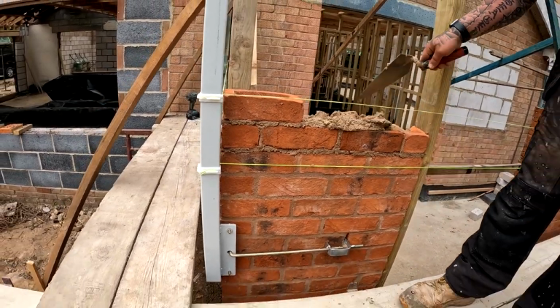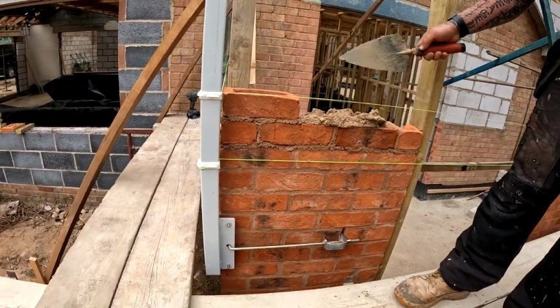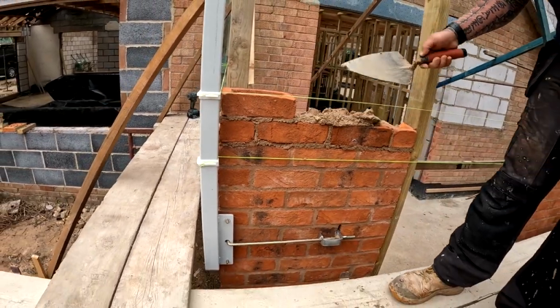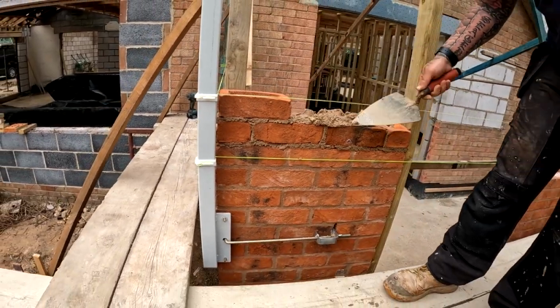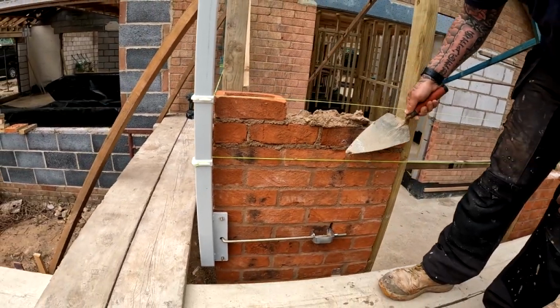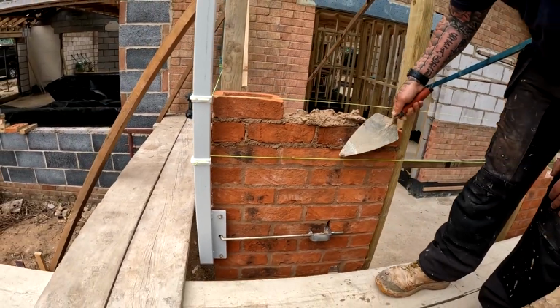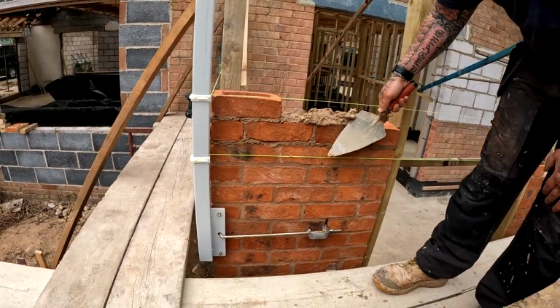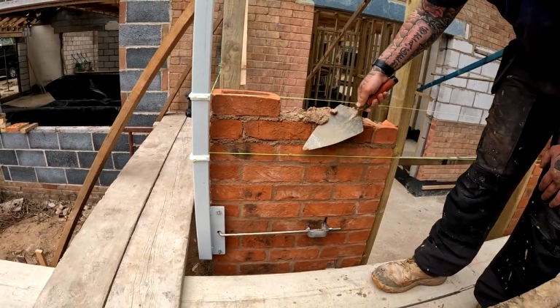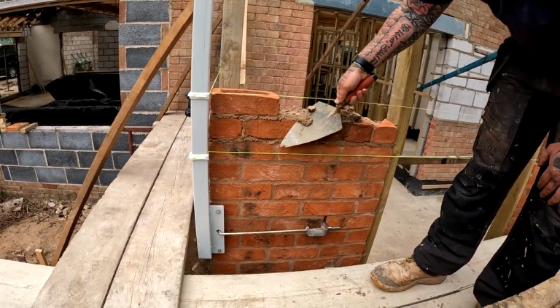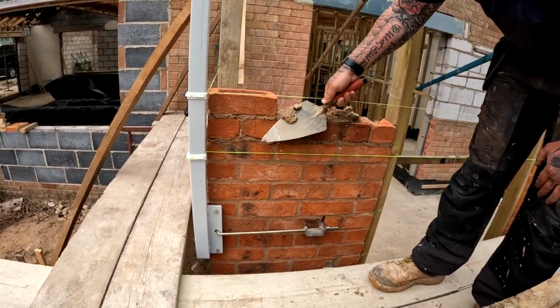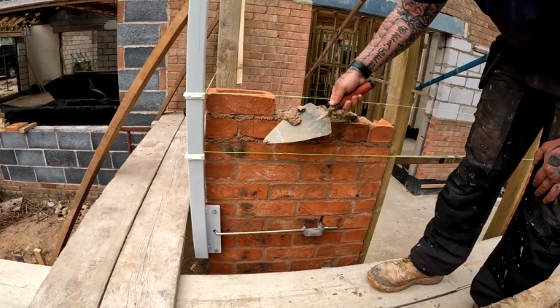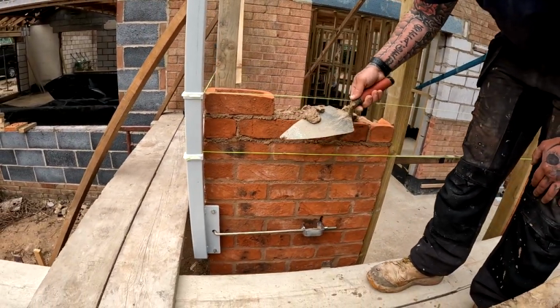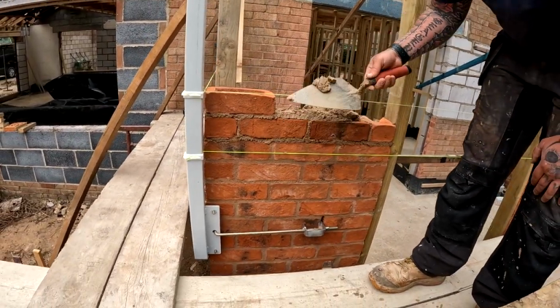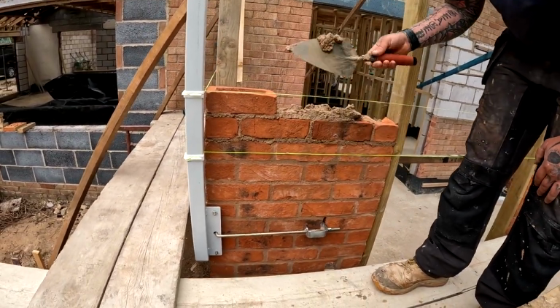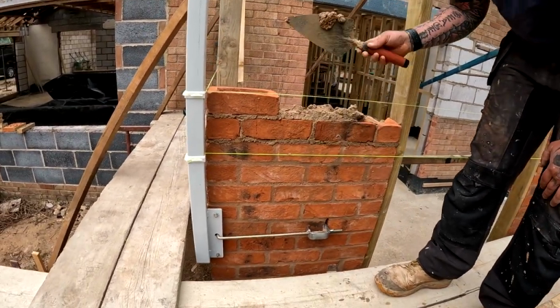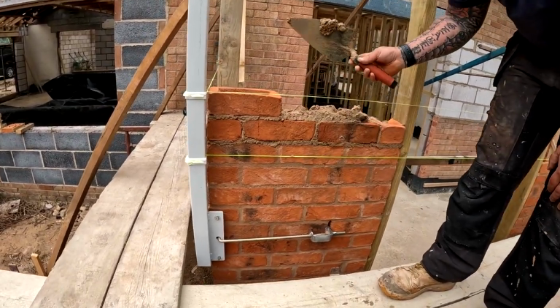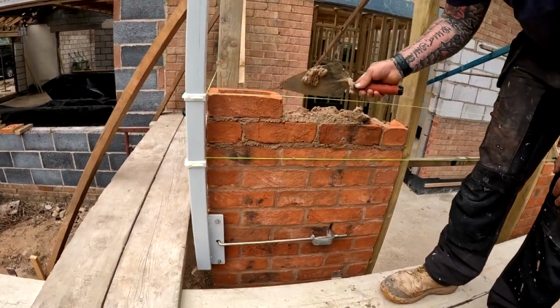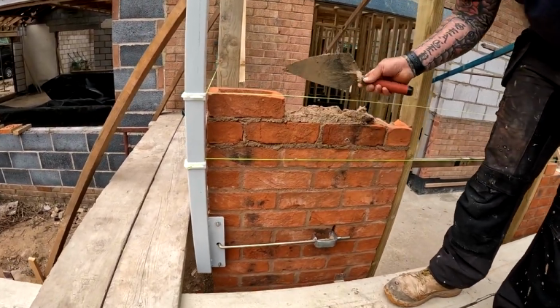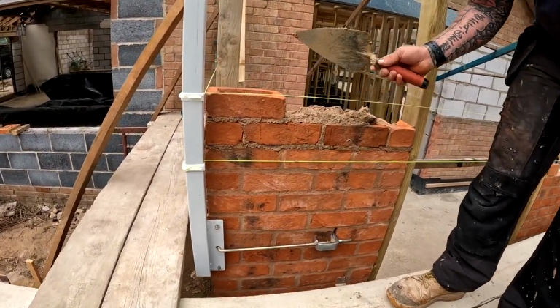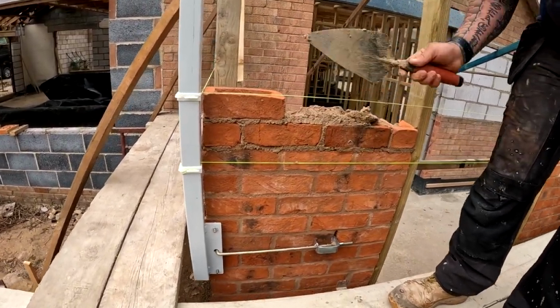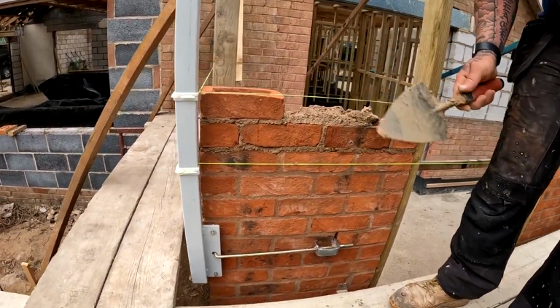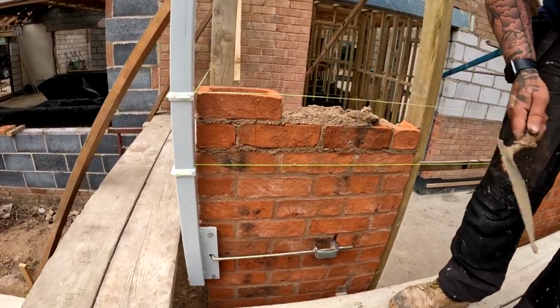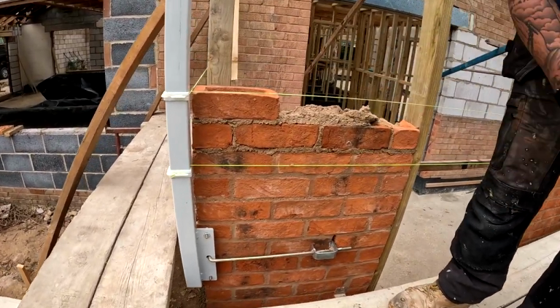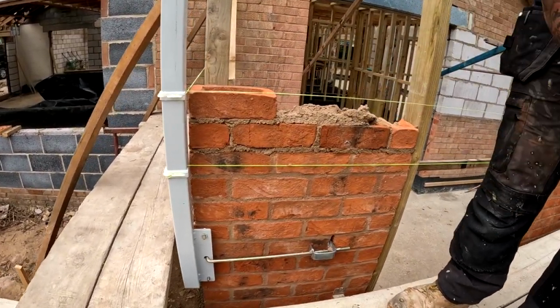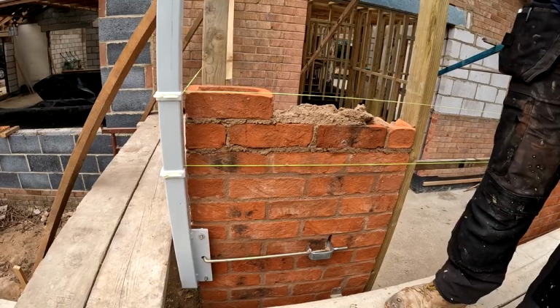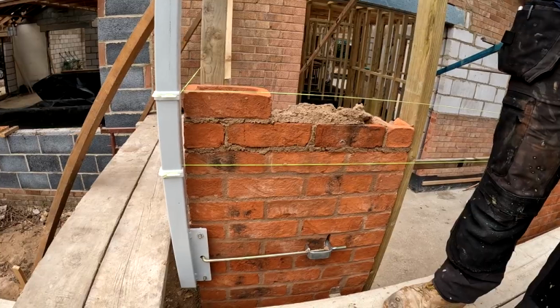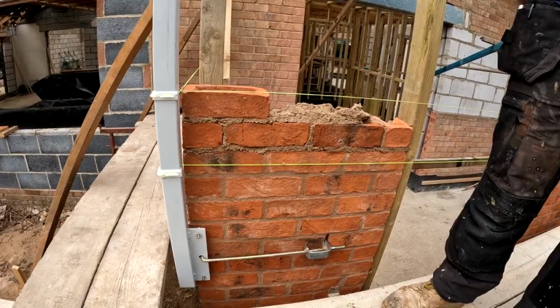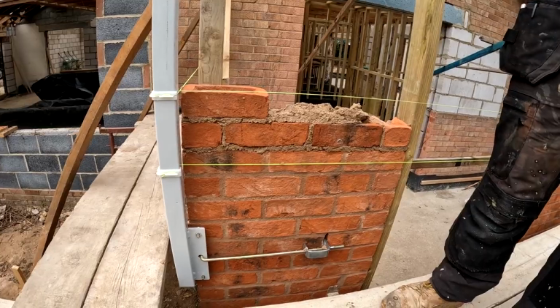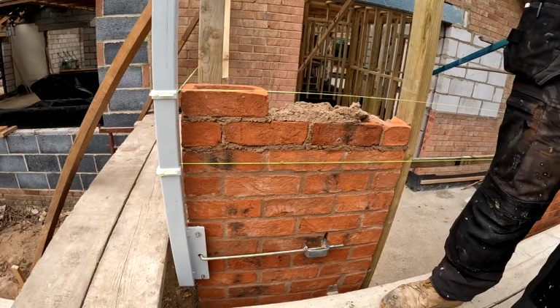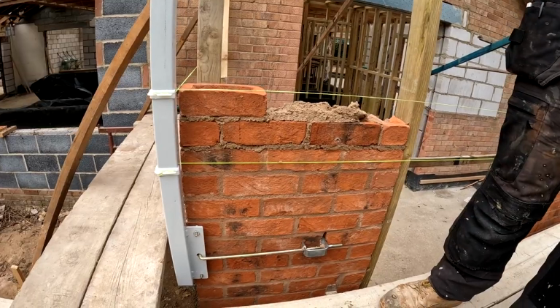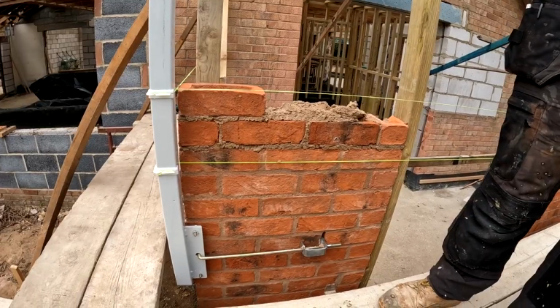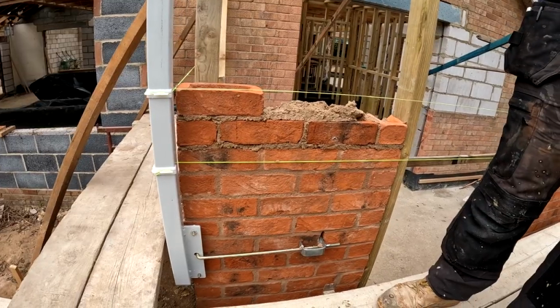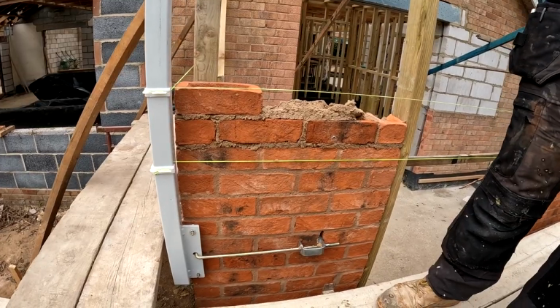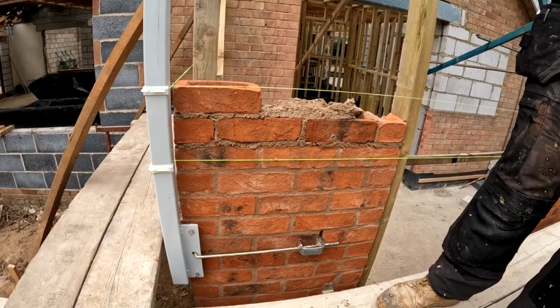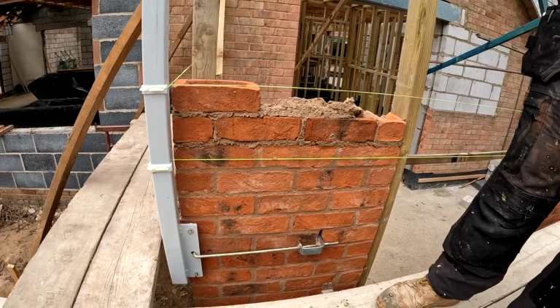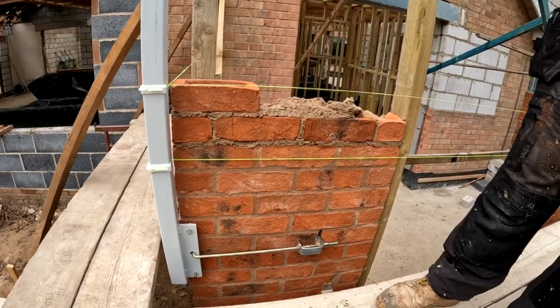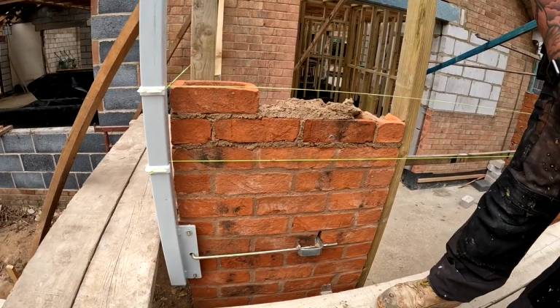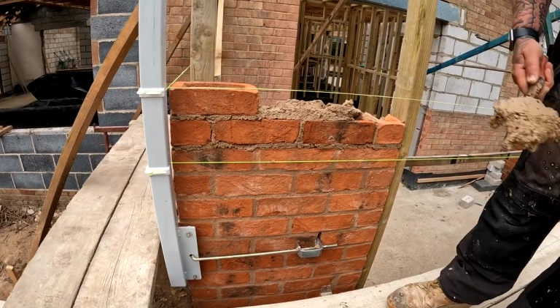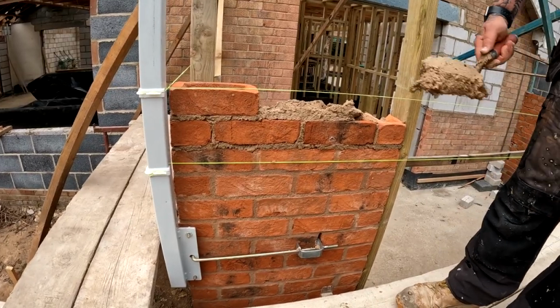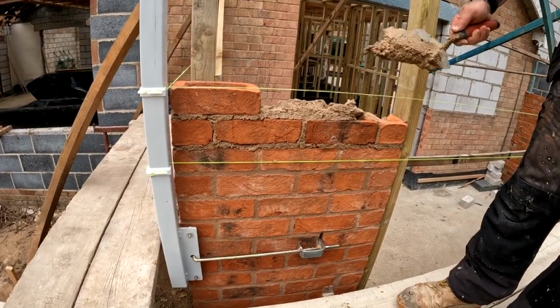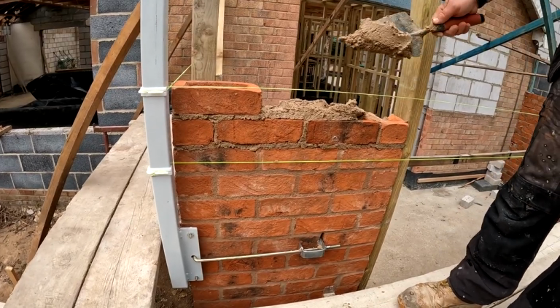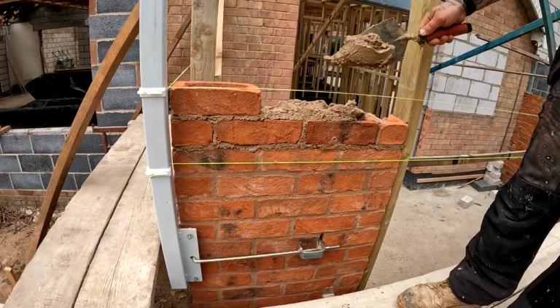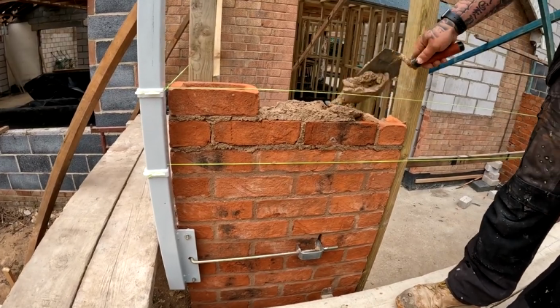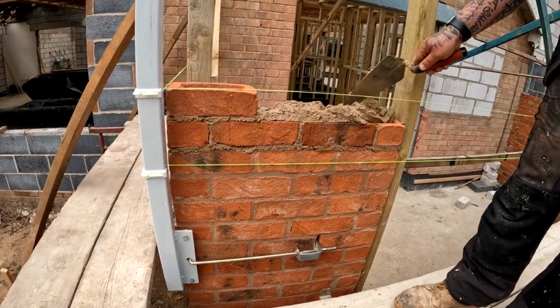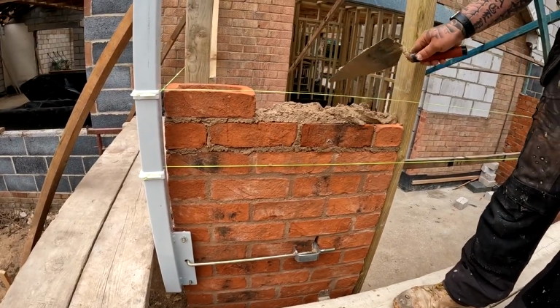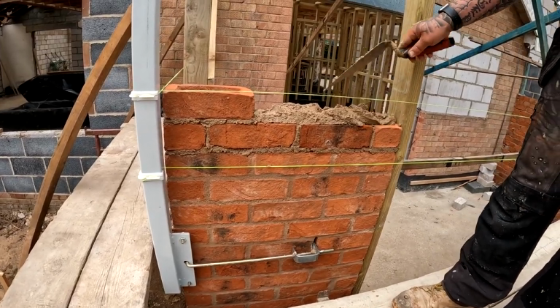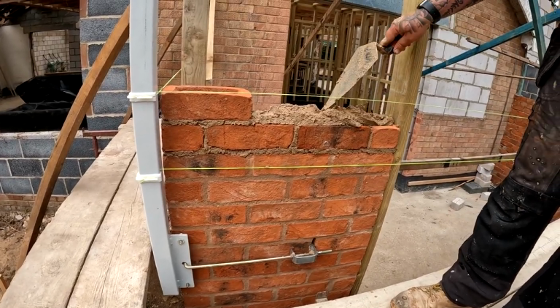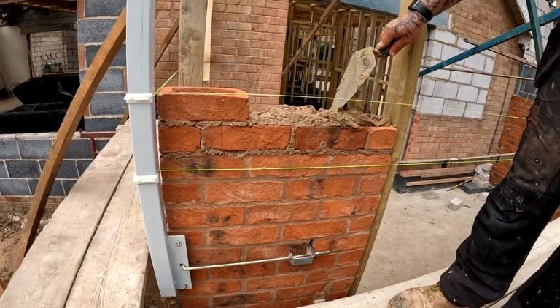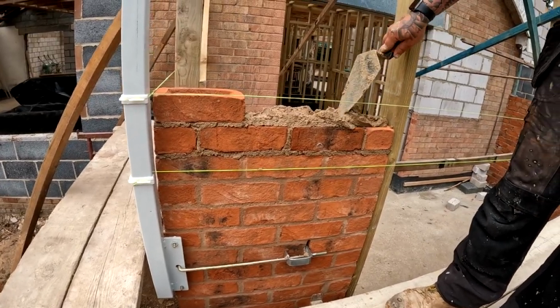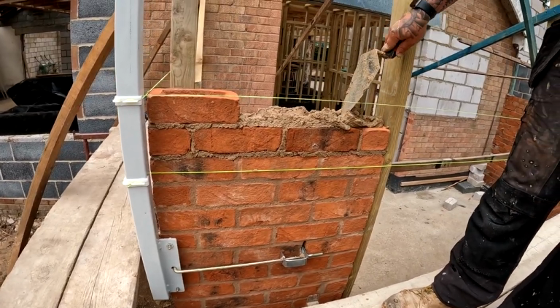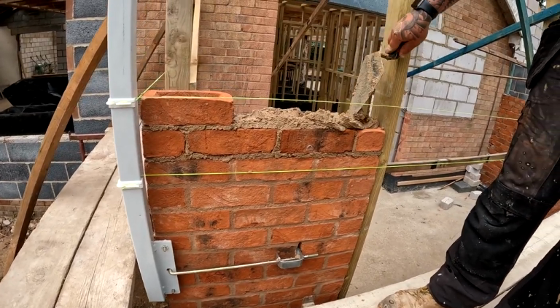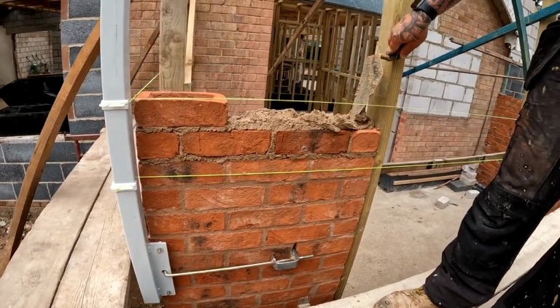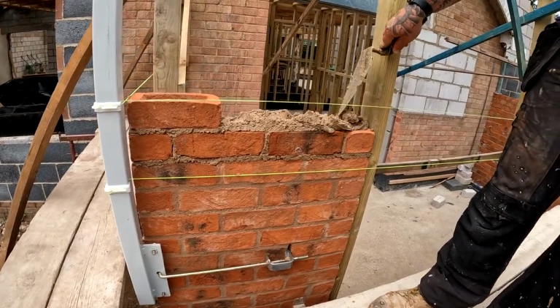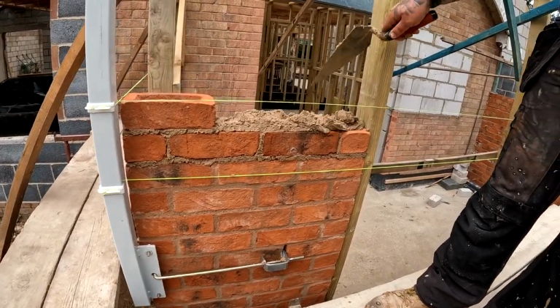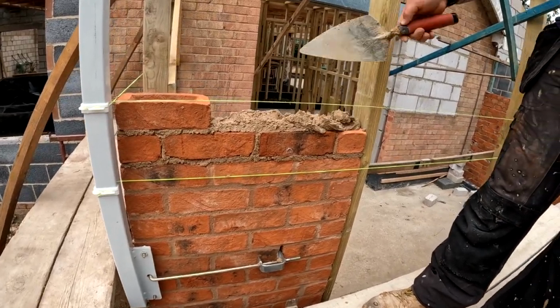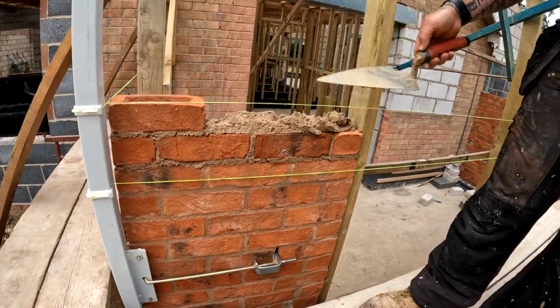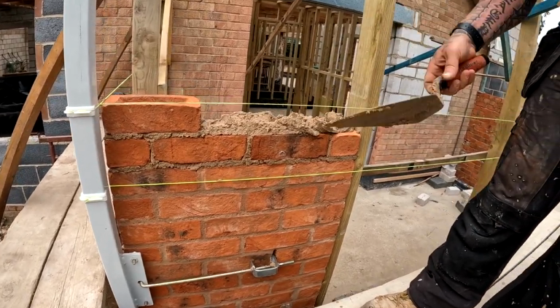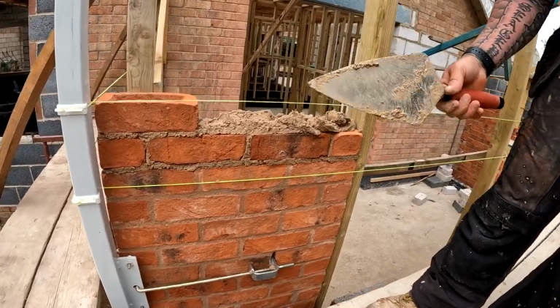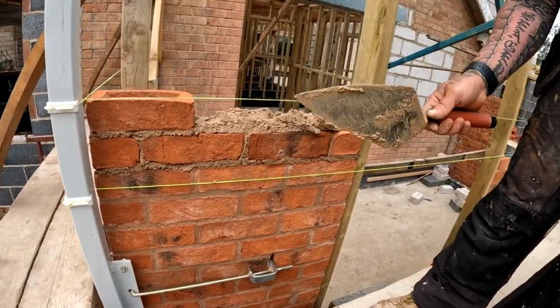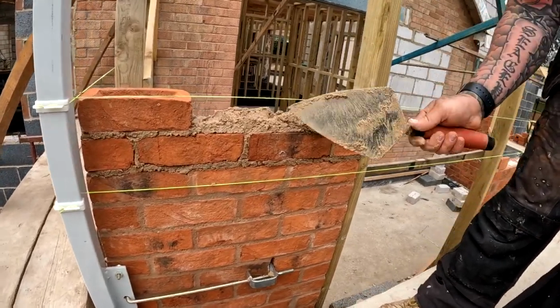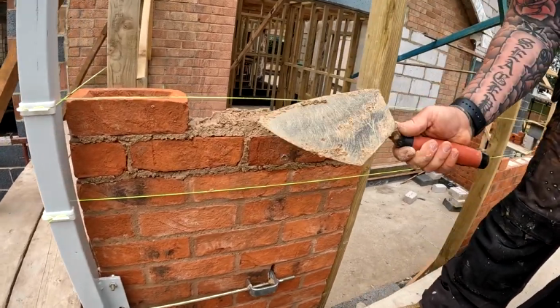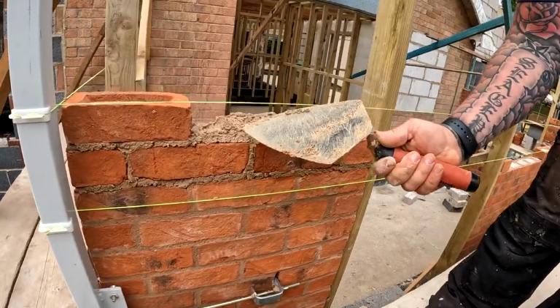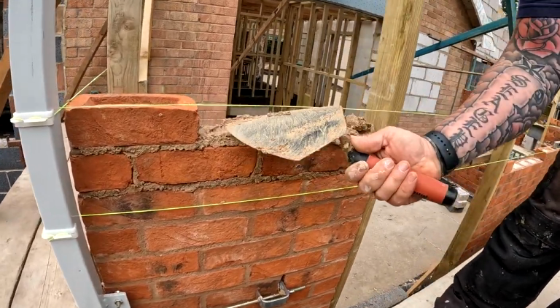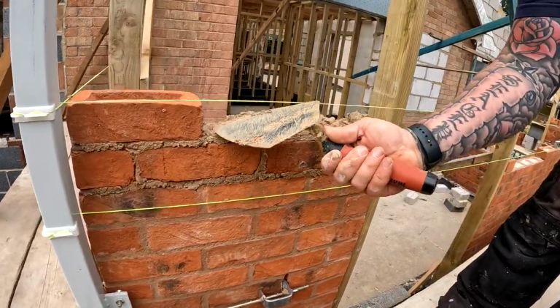Perfect. Perfect for the corner. There's nothing you can do, is there? That is what it is.